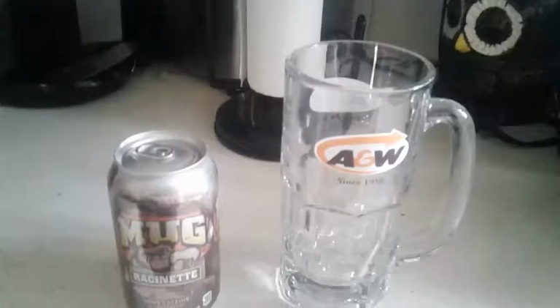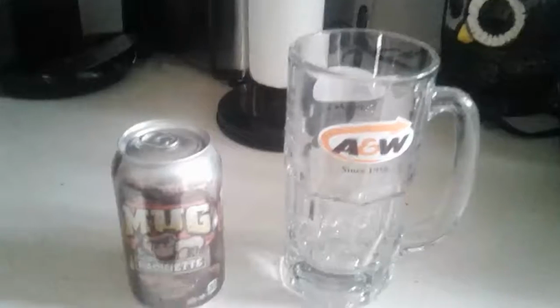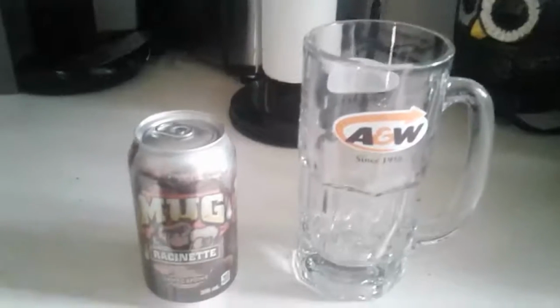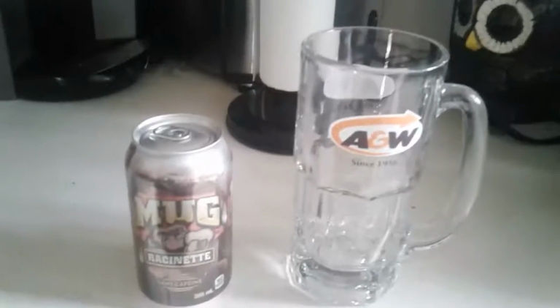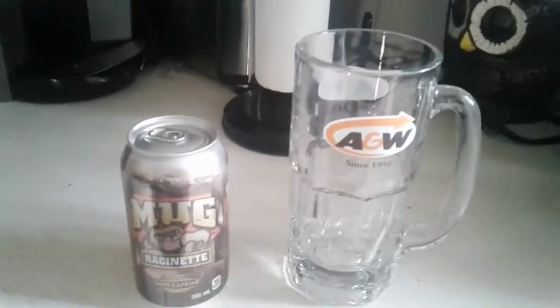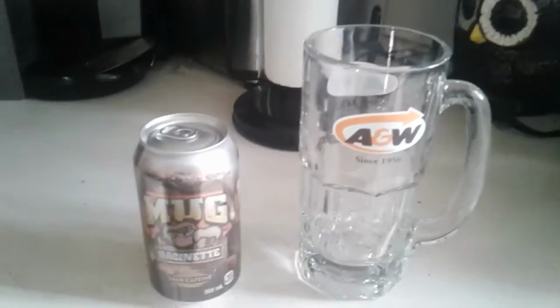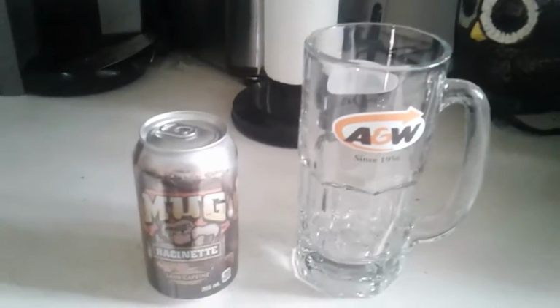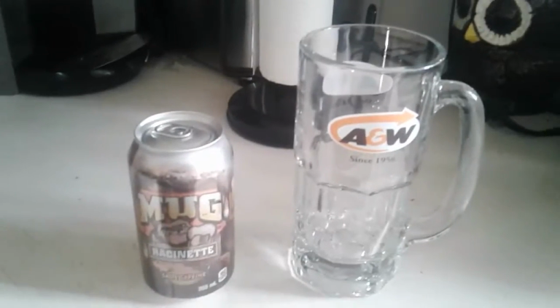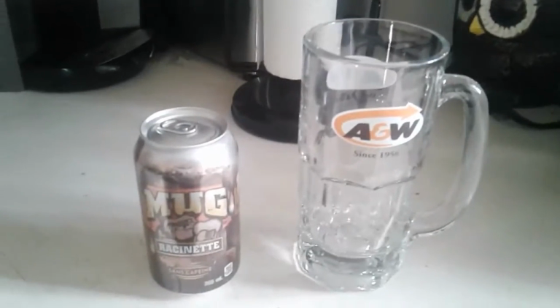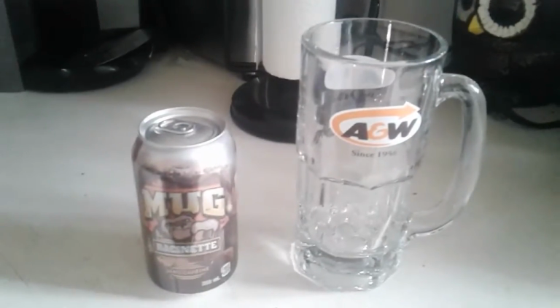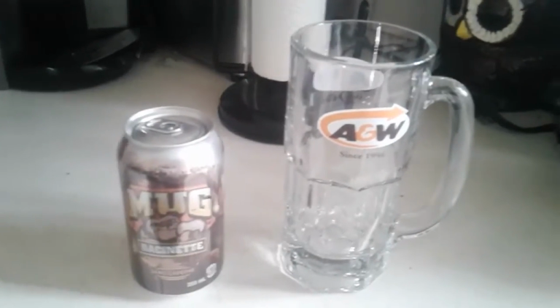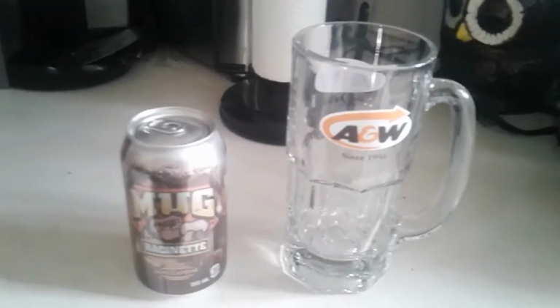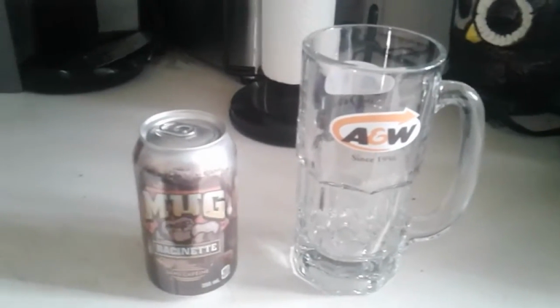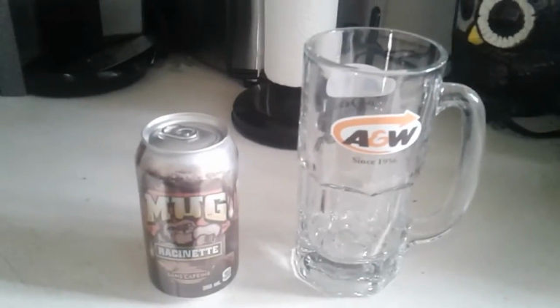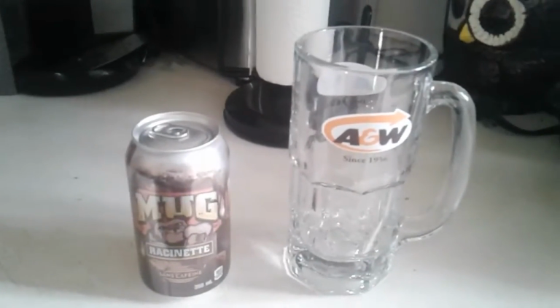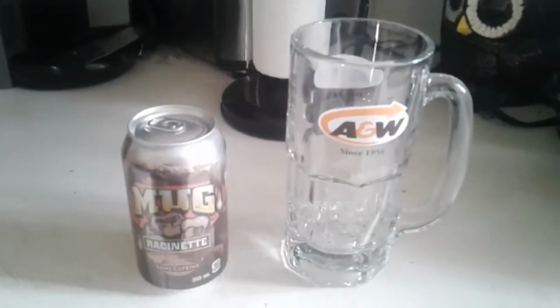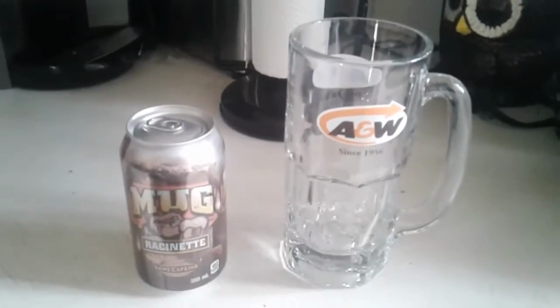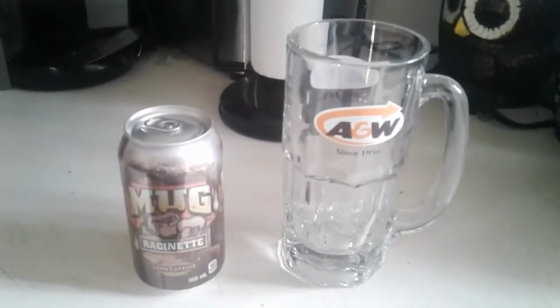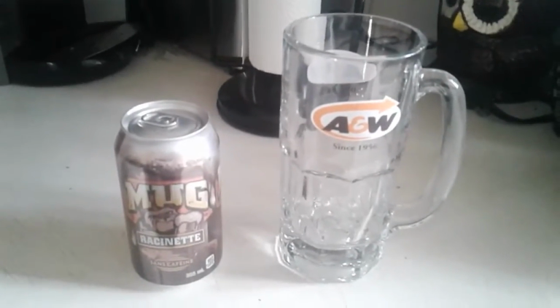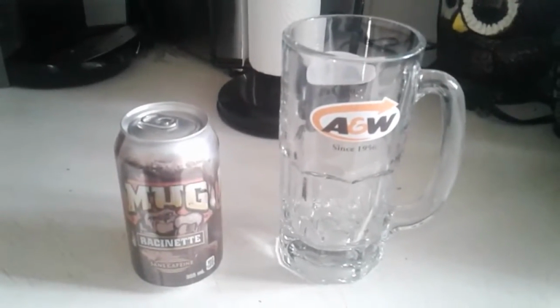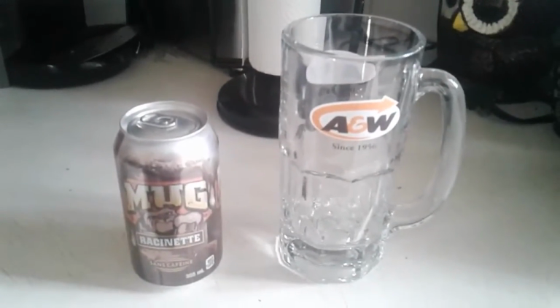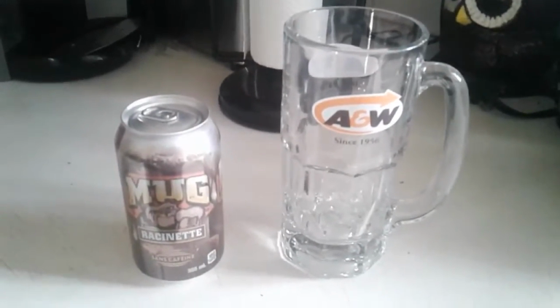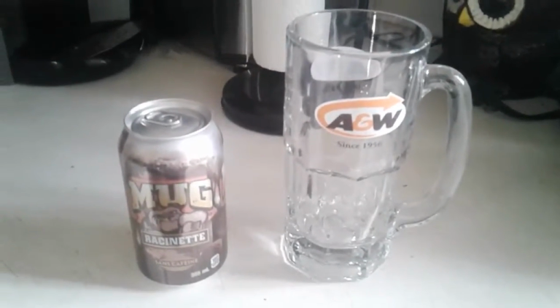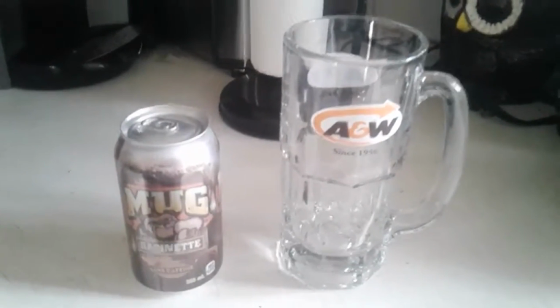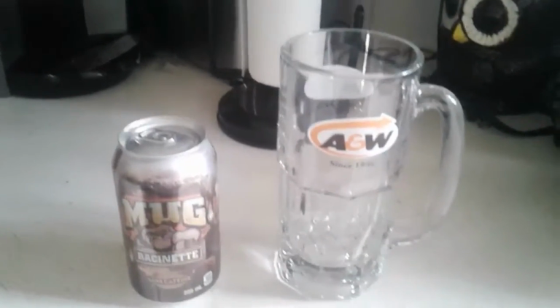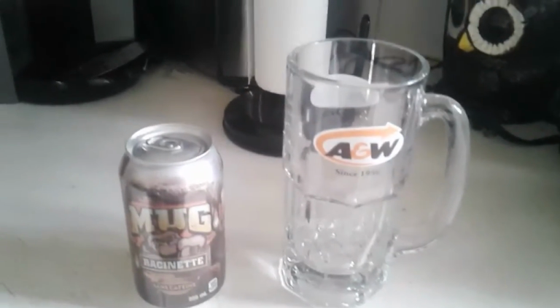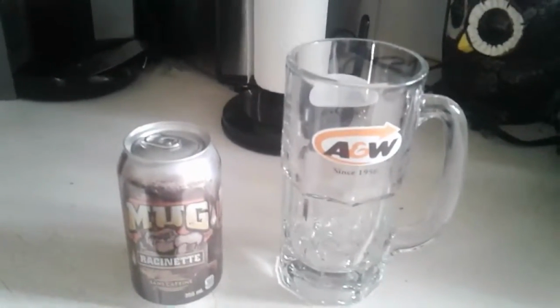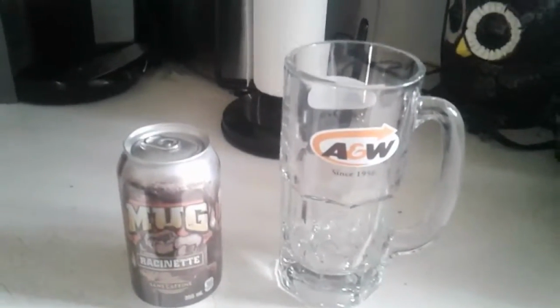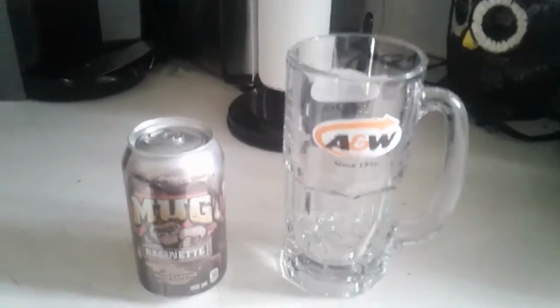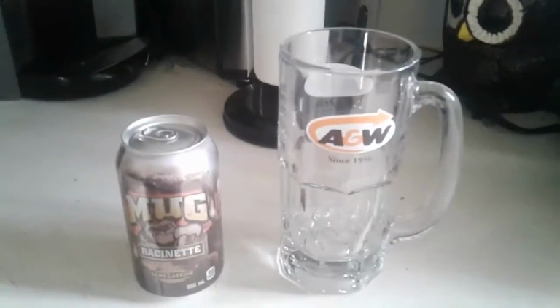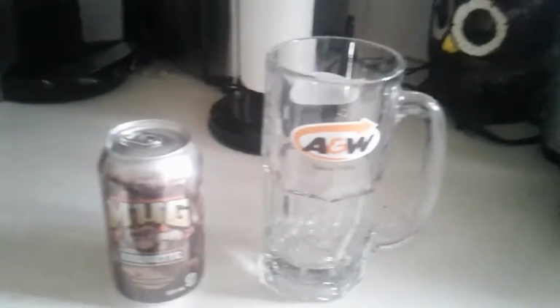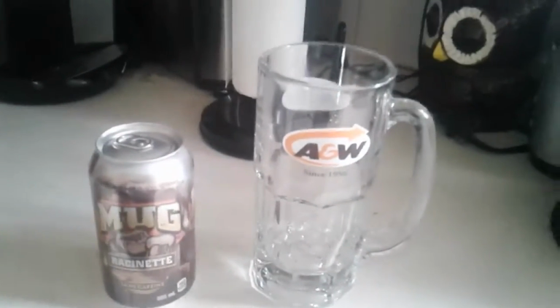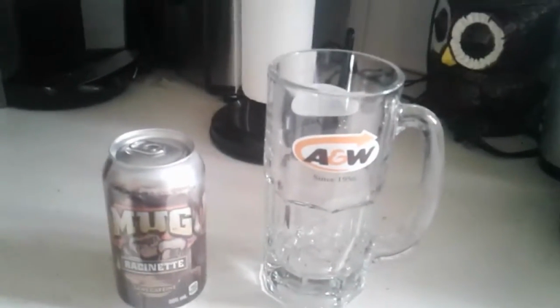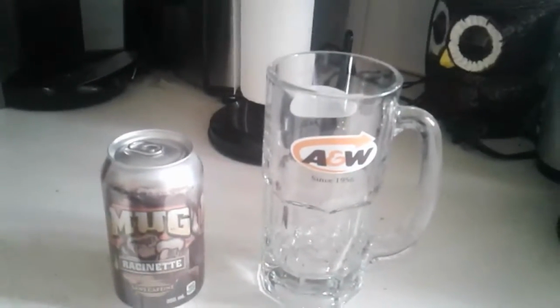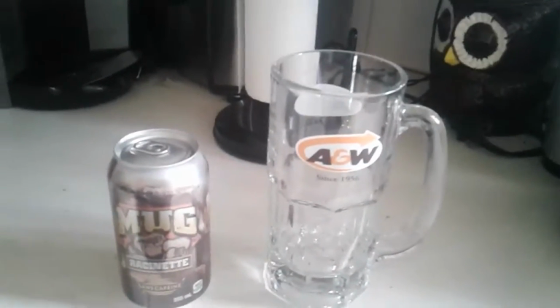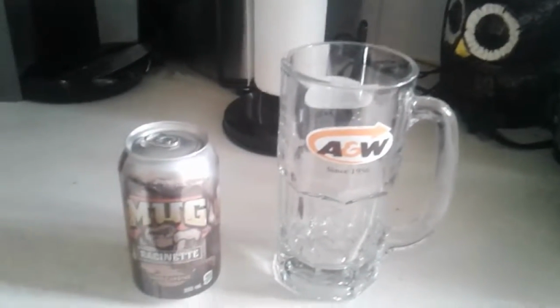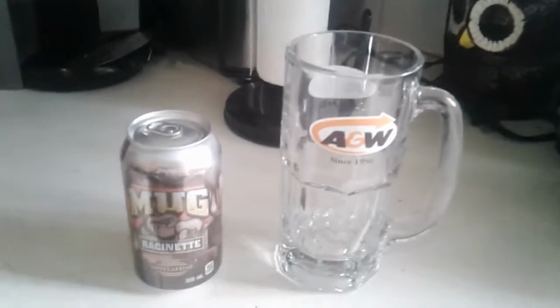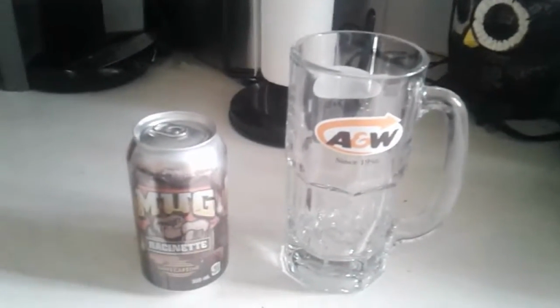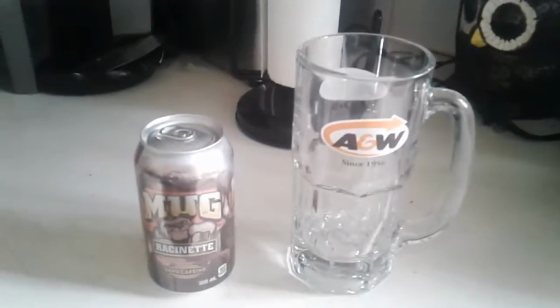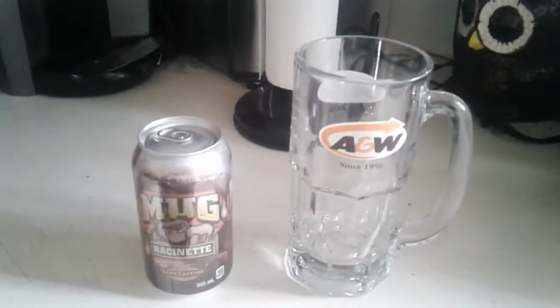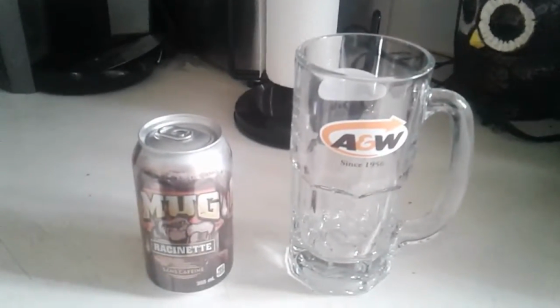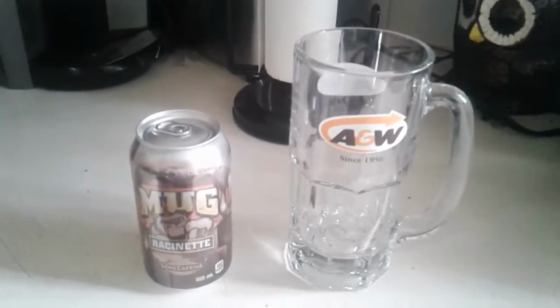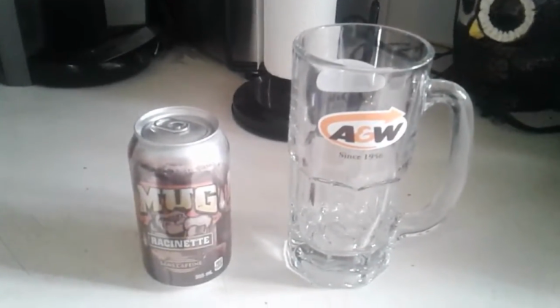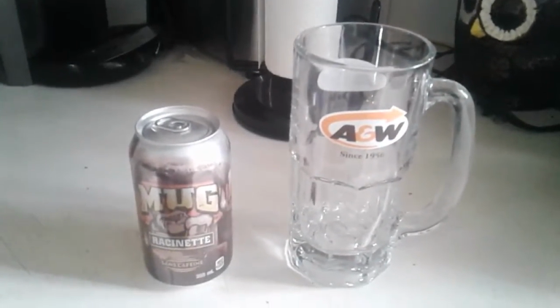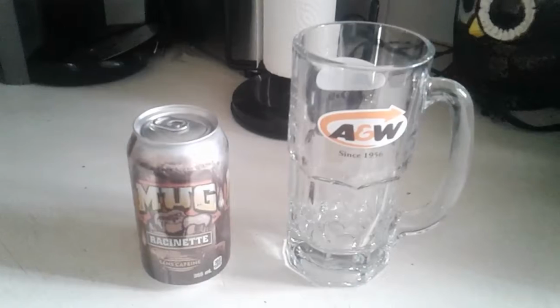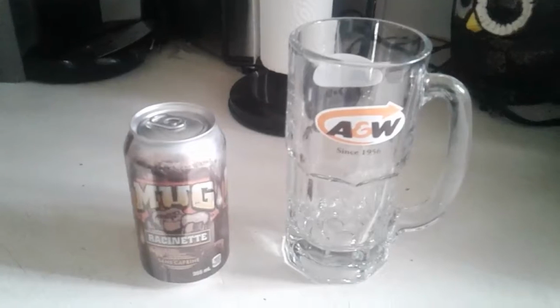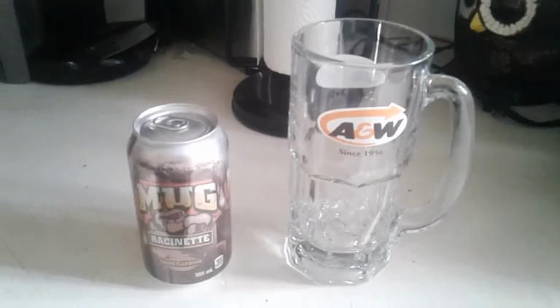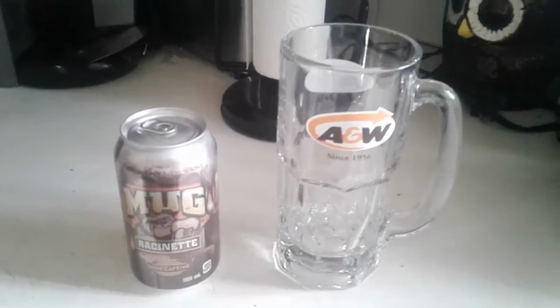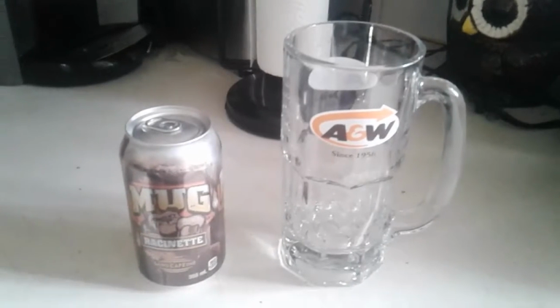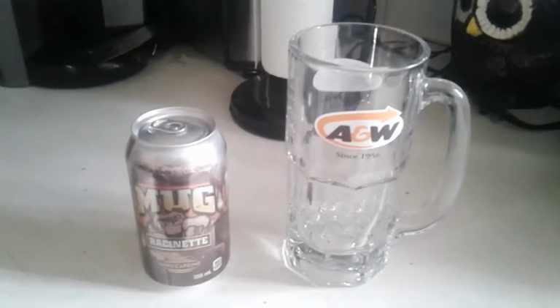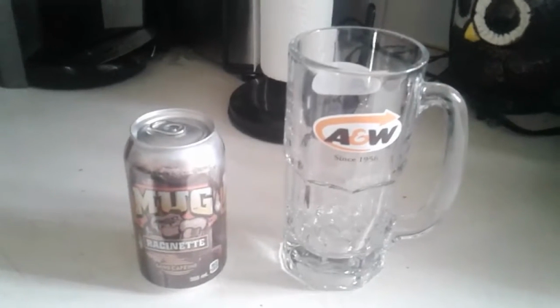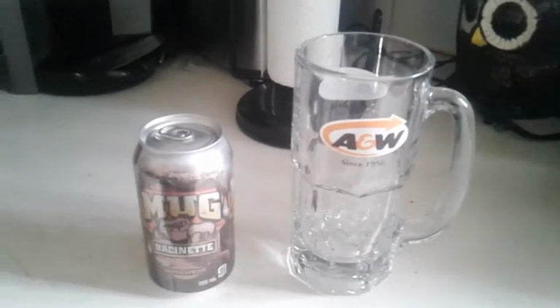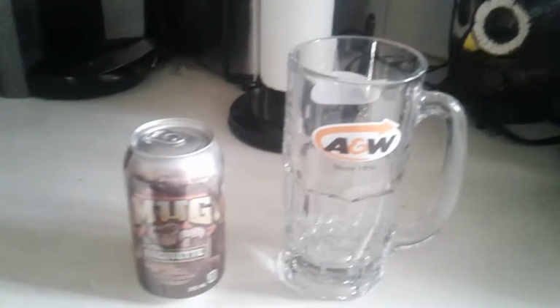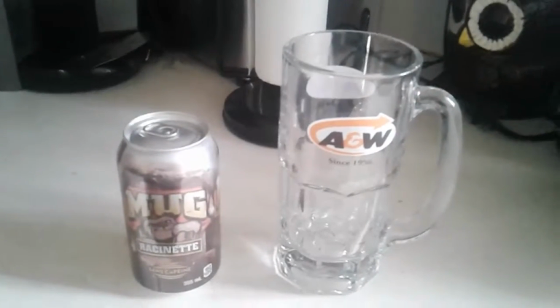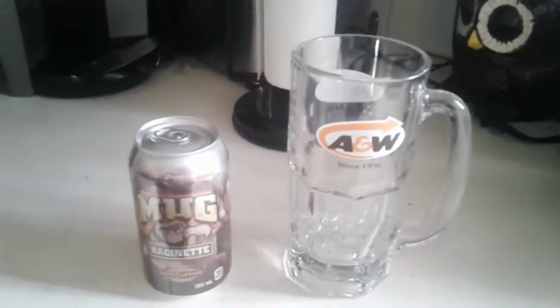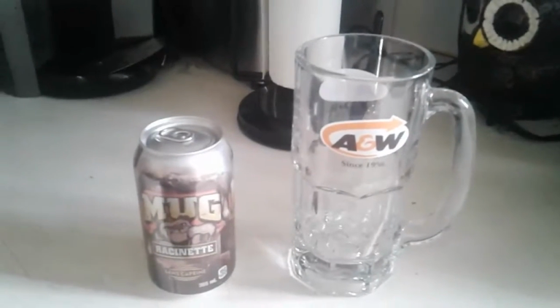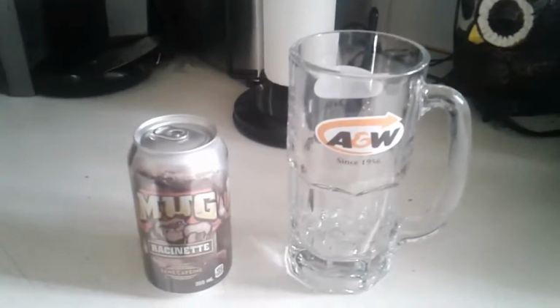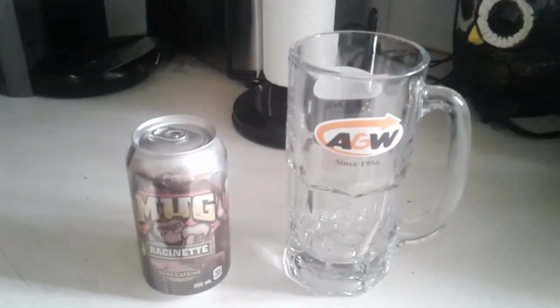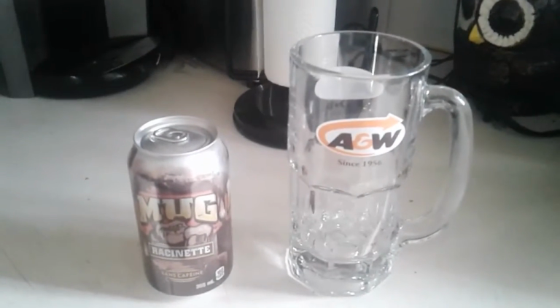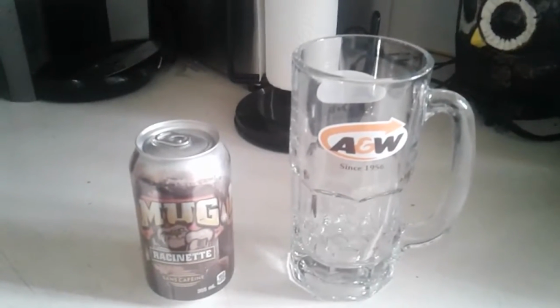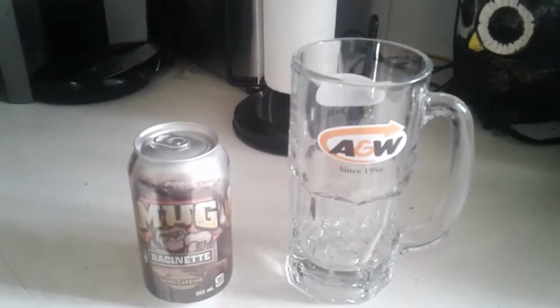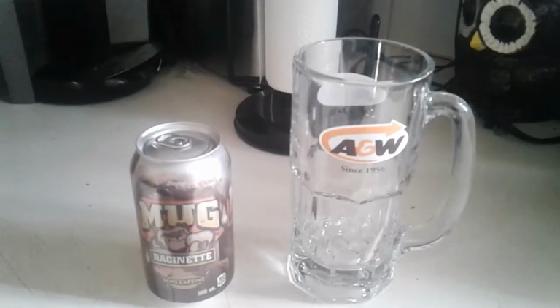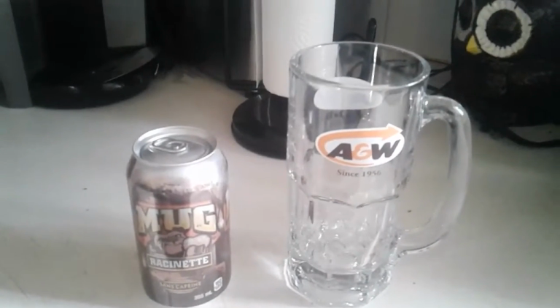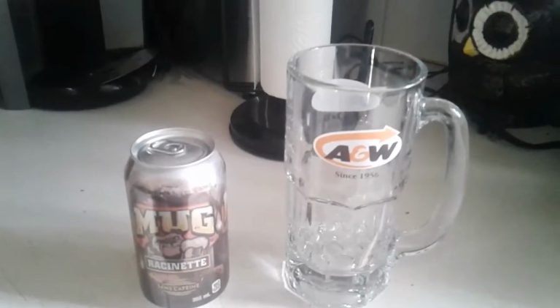Hey everyone, it's Andy O4x2 Gamer here, and today I'm going to be showing you how to make an Epic Root Beer Float.